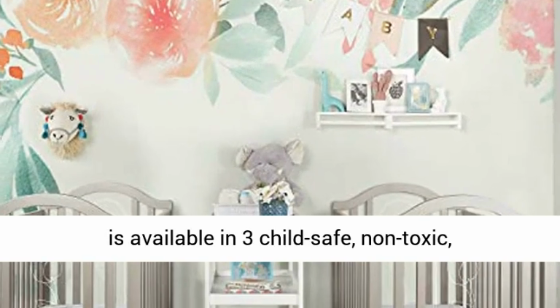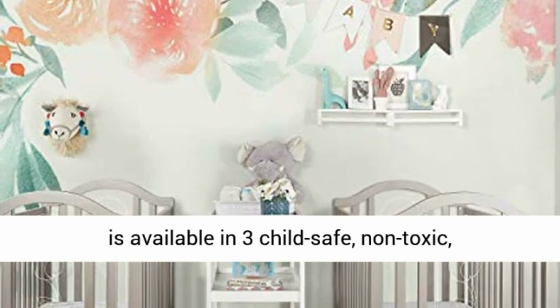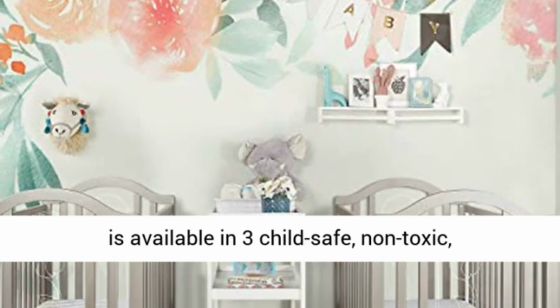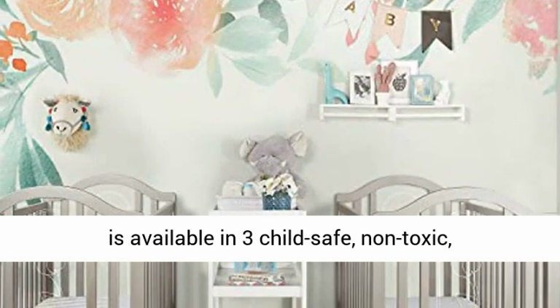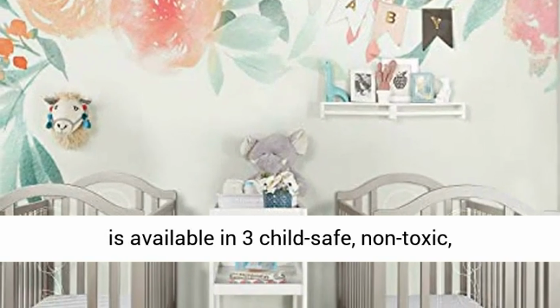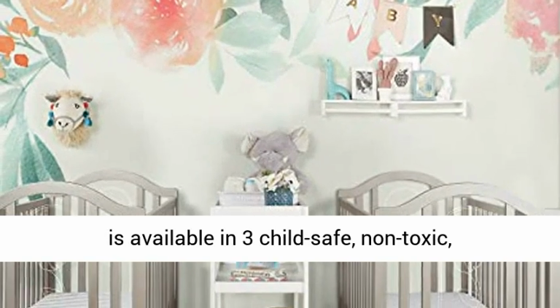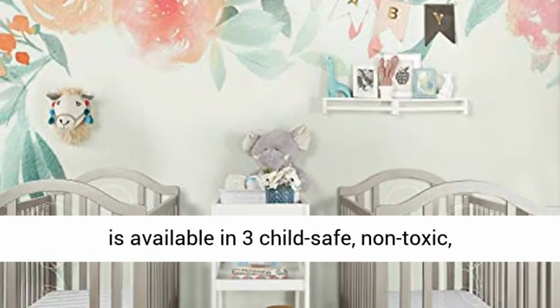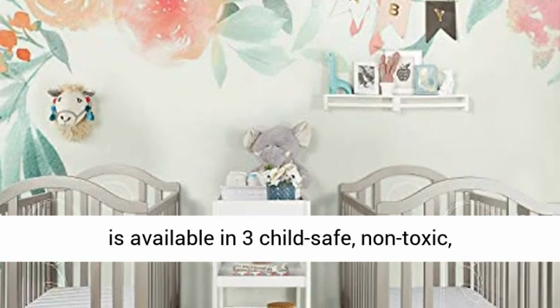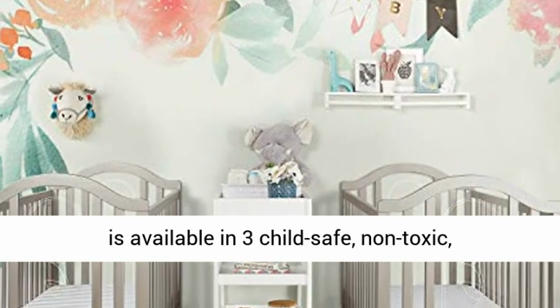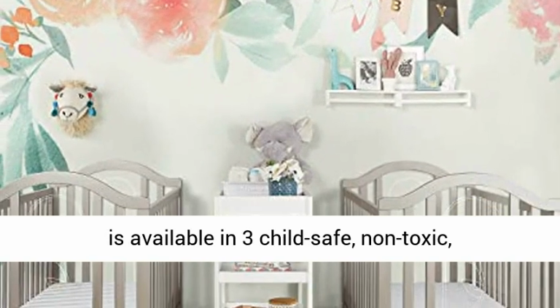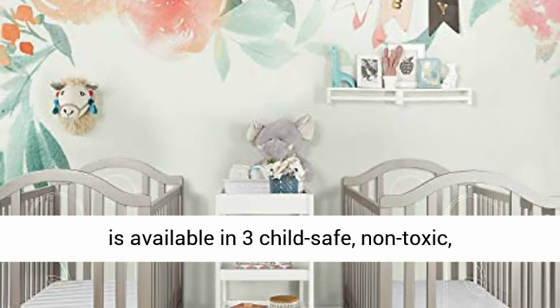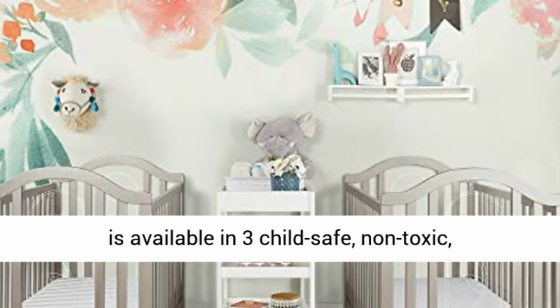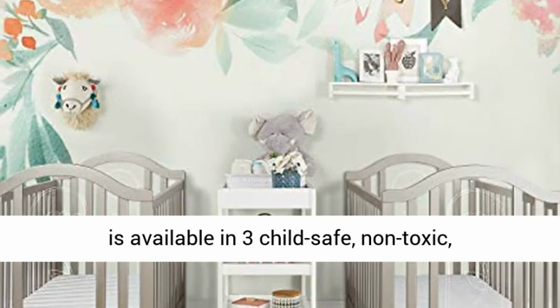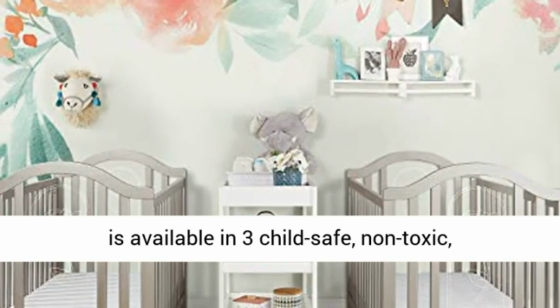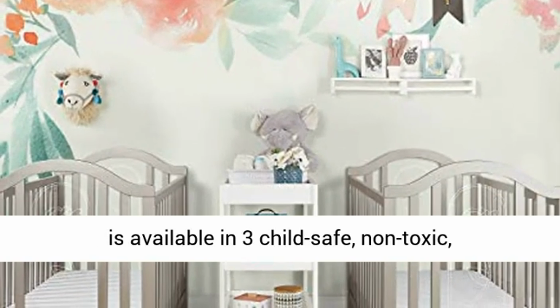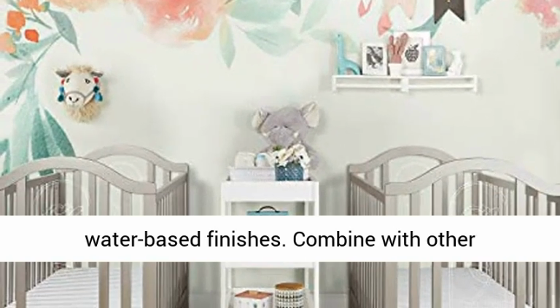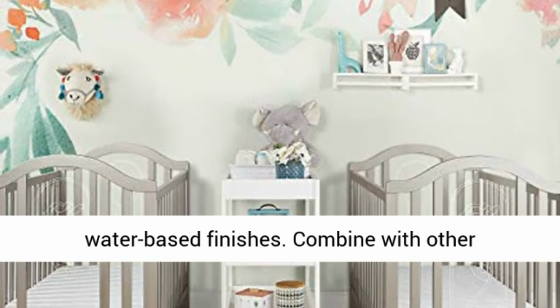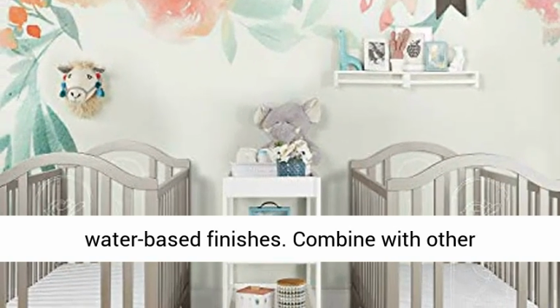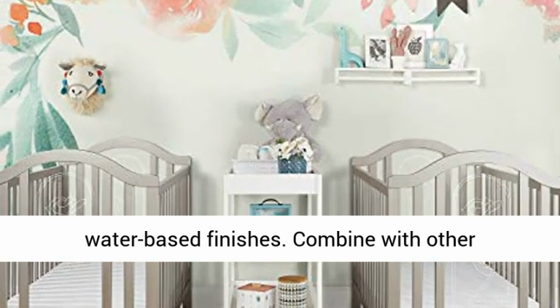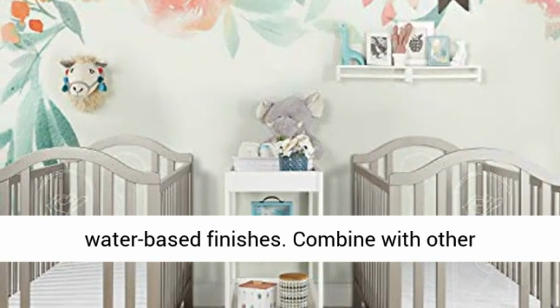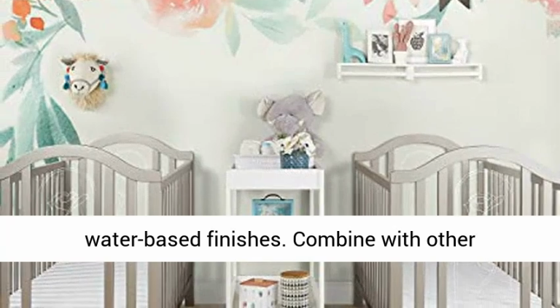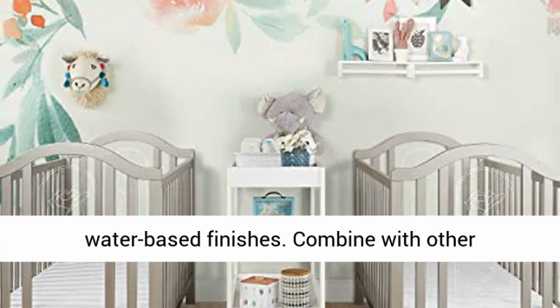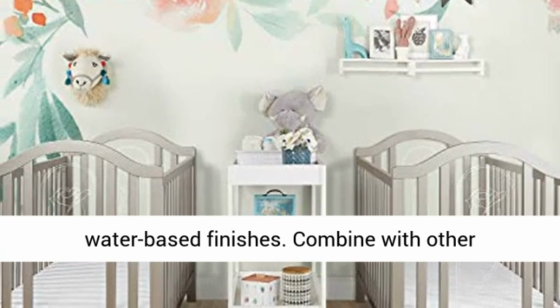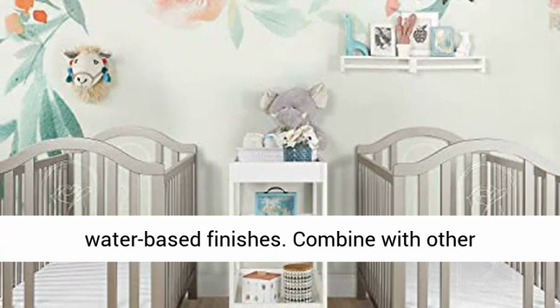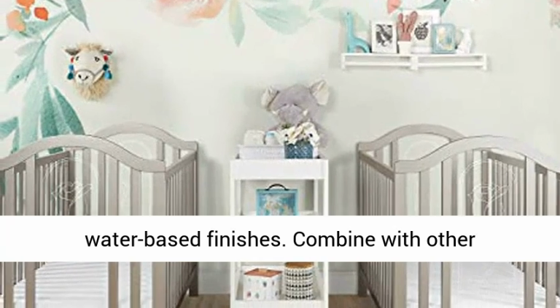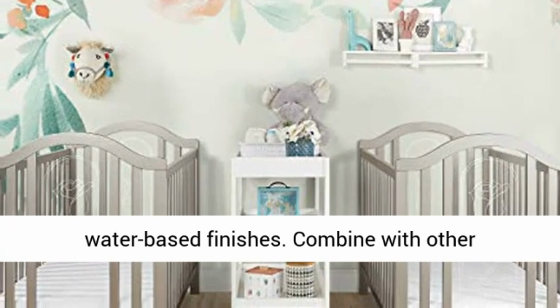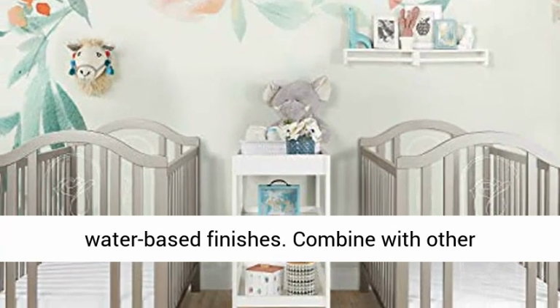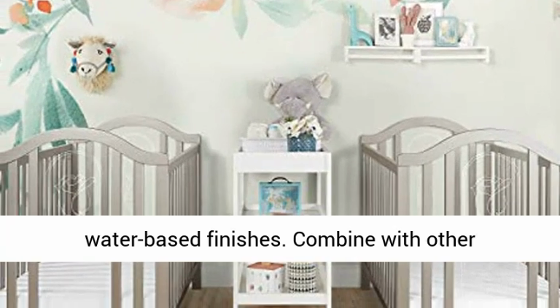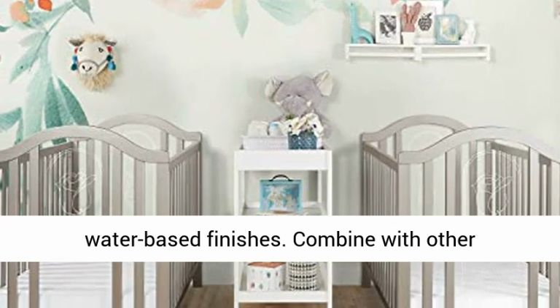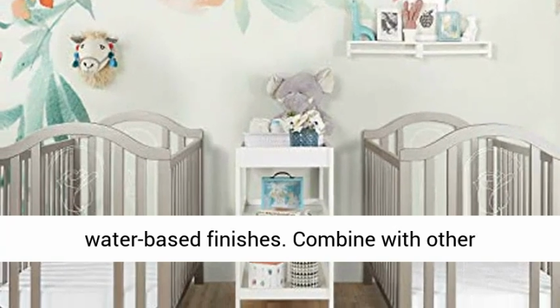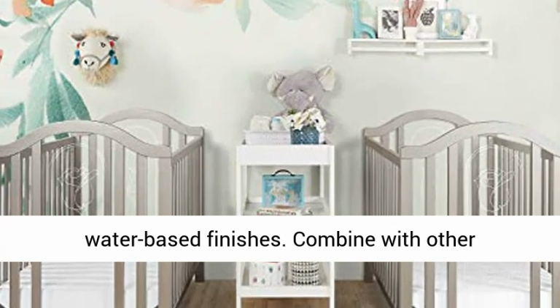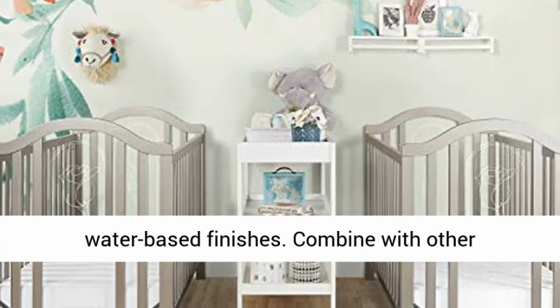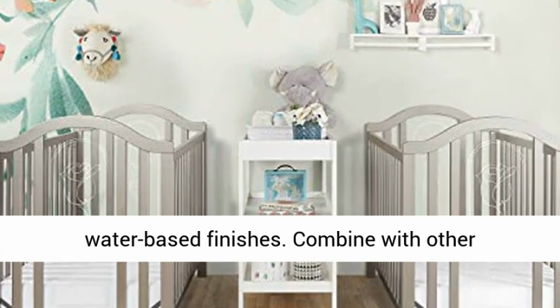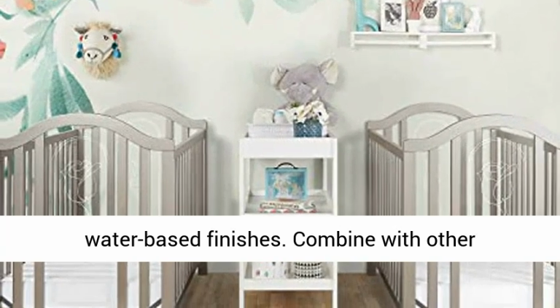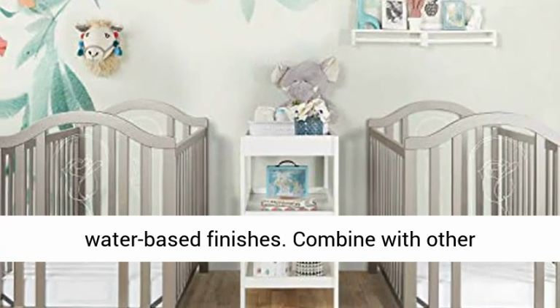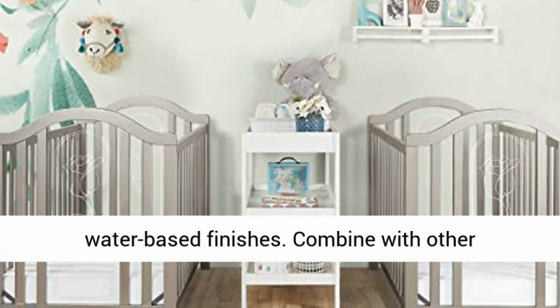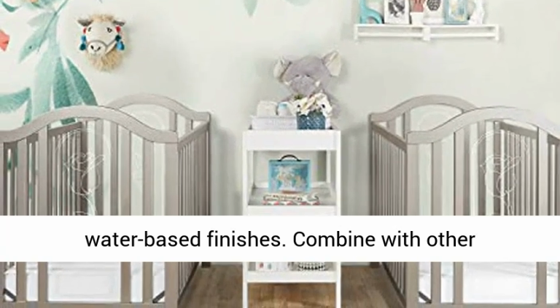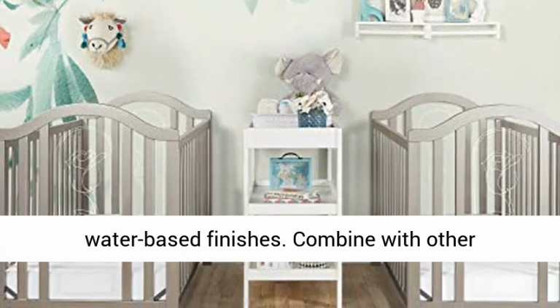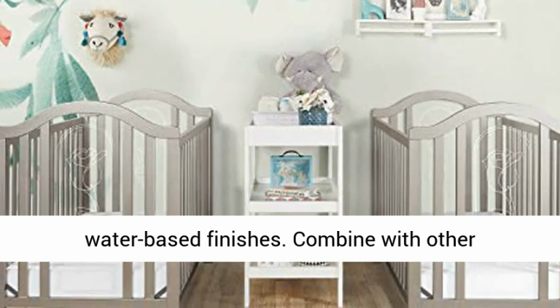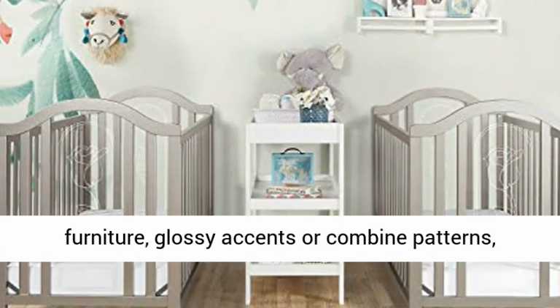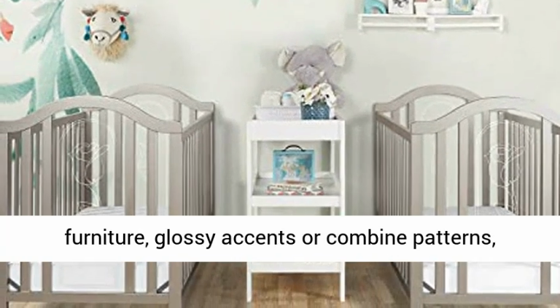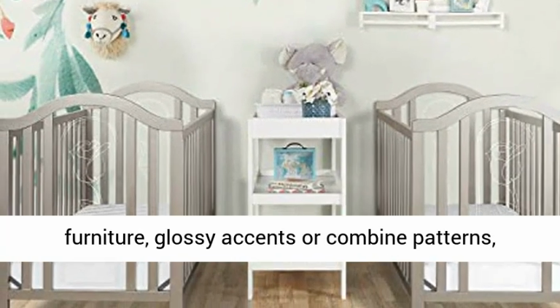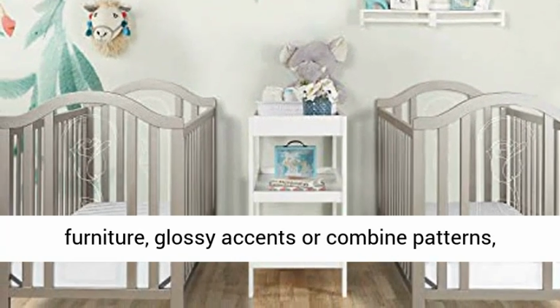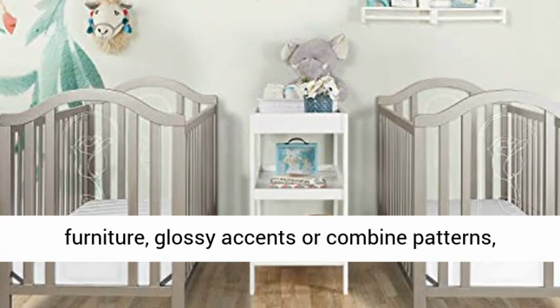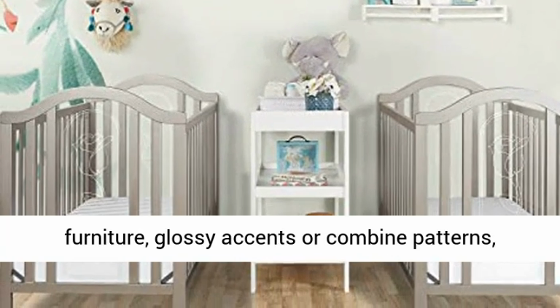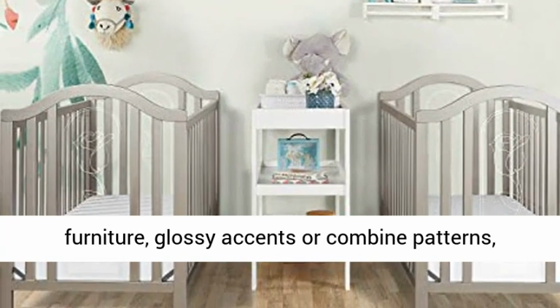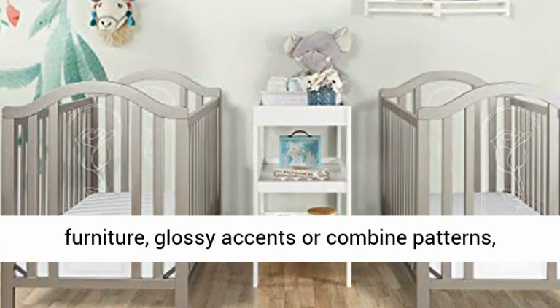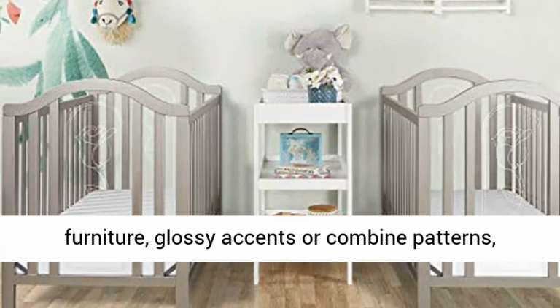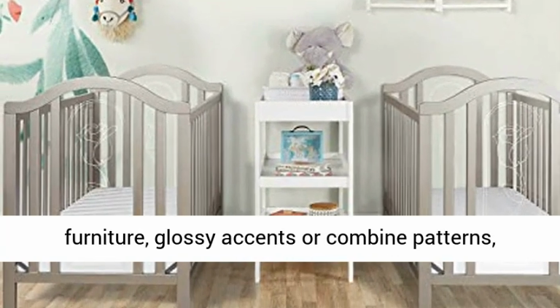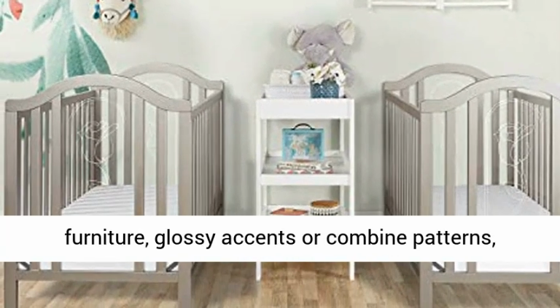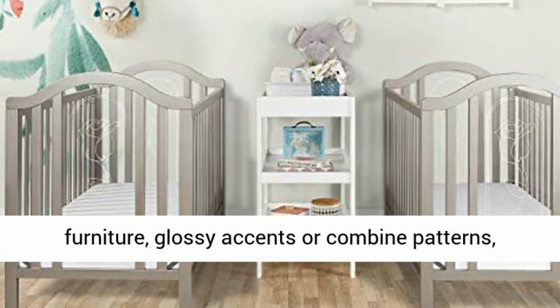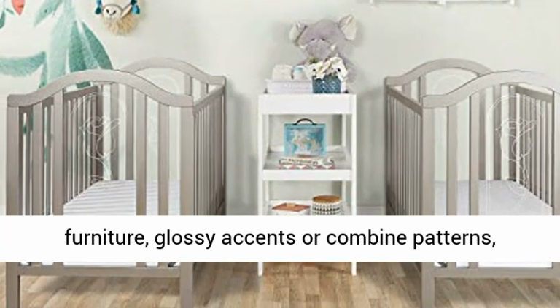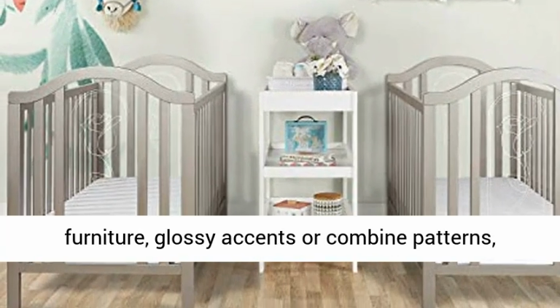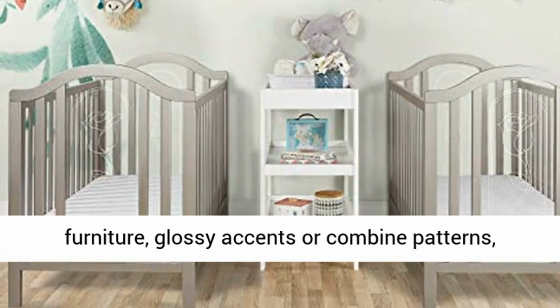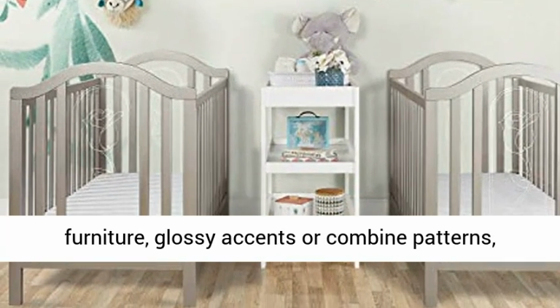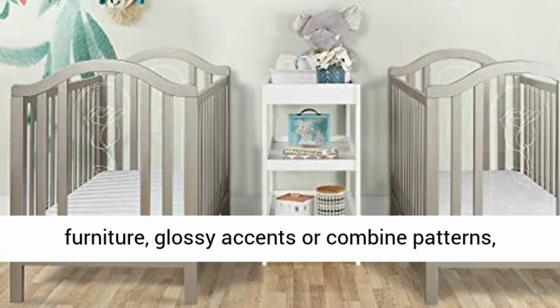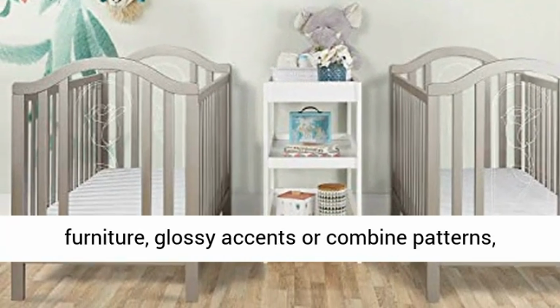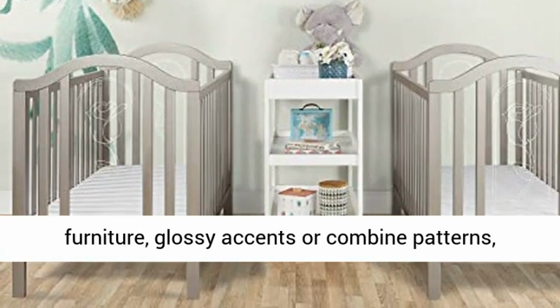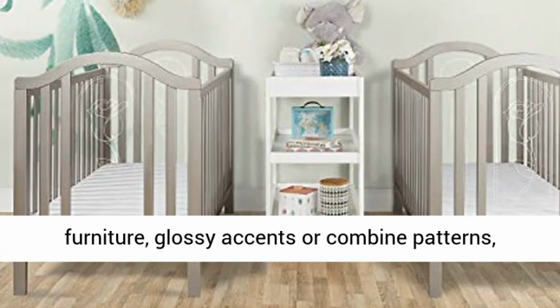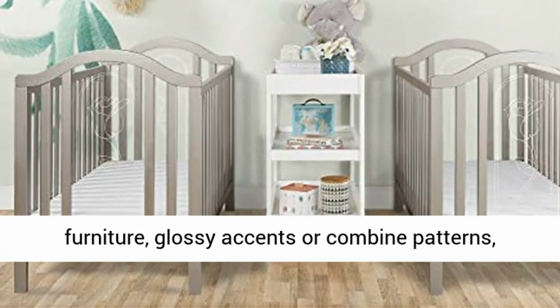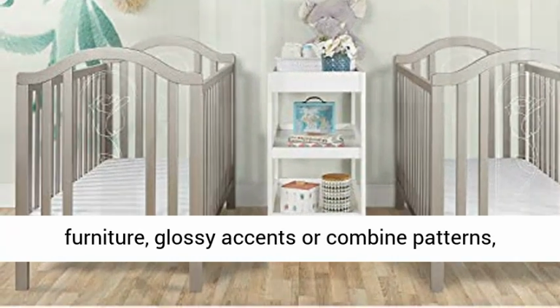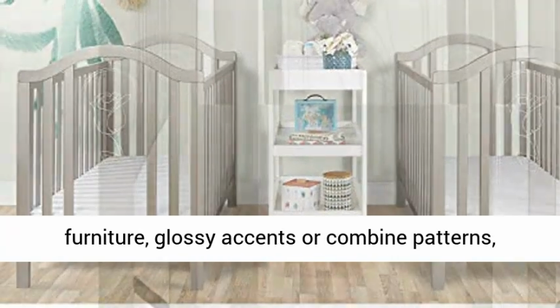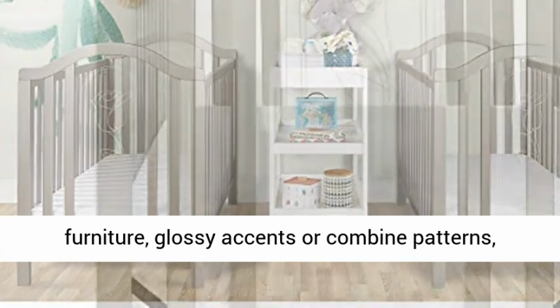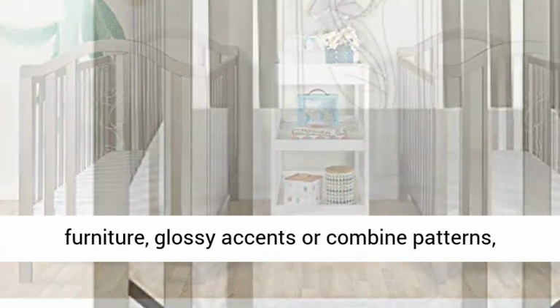Combine with other furniture, glossy accents, or combine patterns, textures, and colors to create a one-of-a-kind nursery.